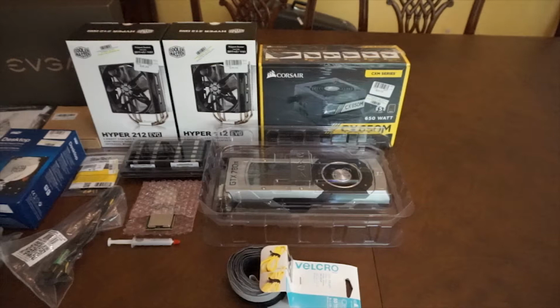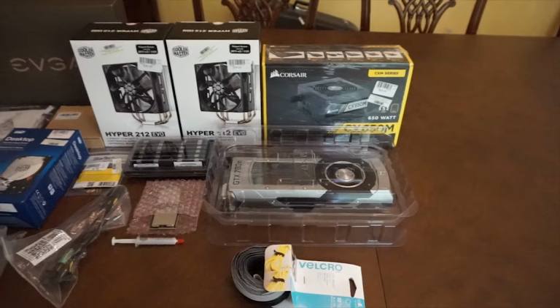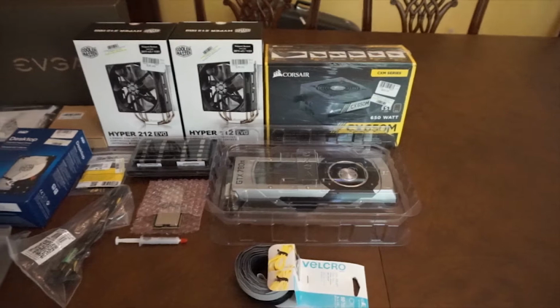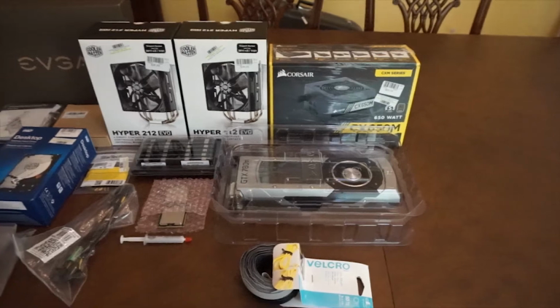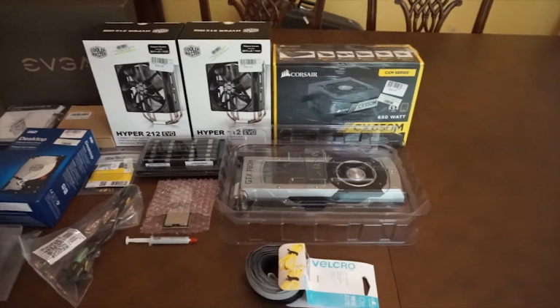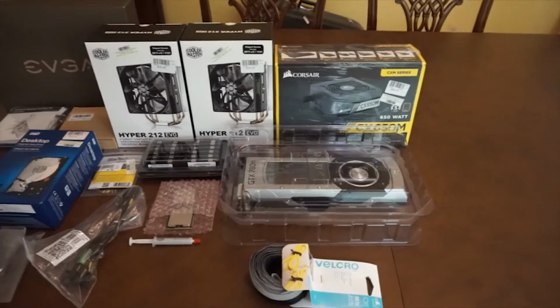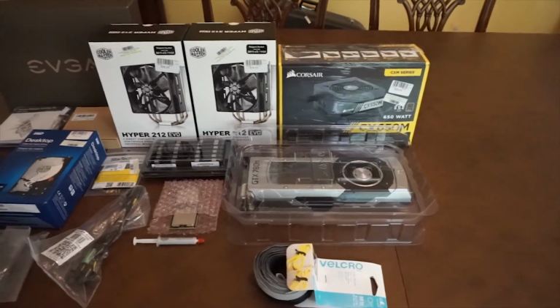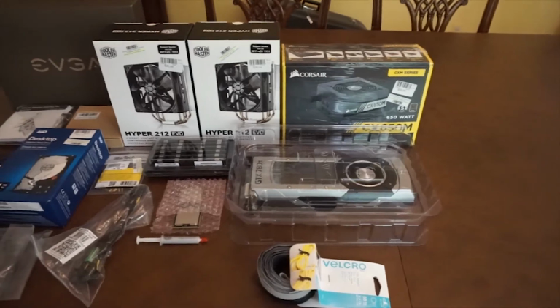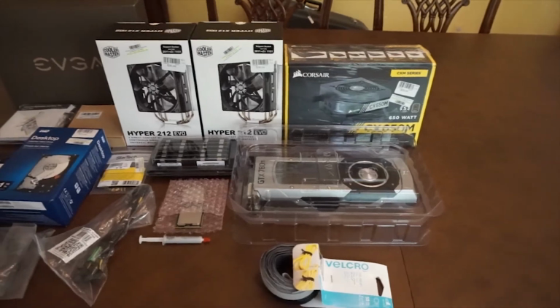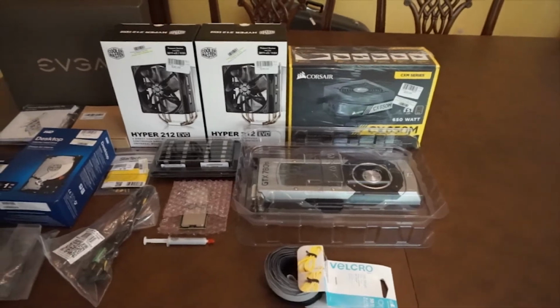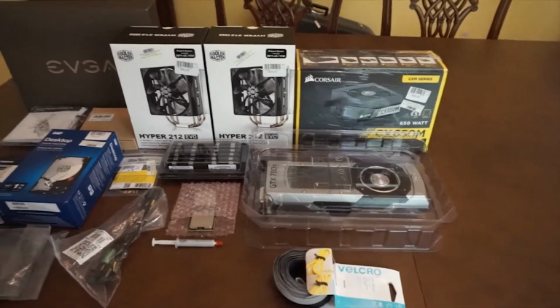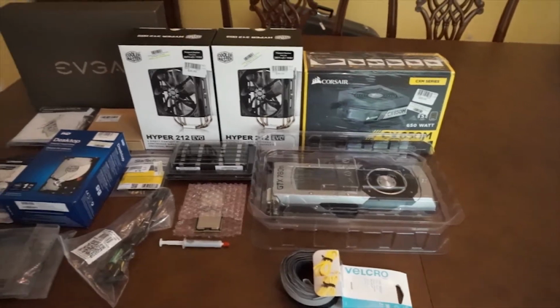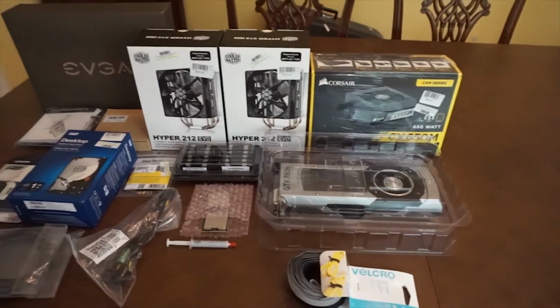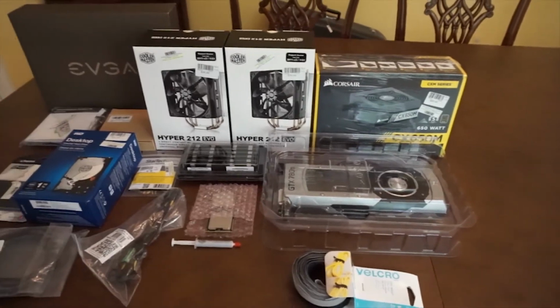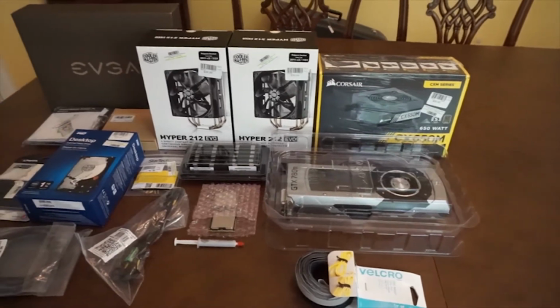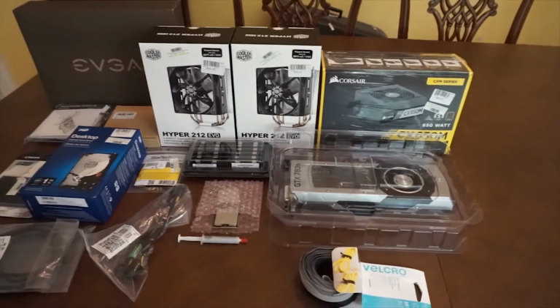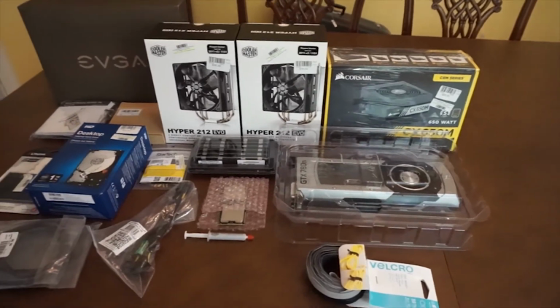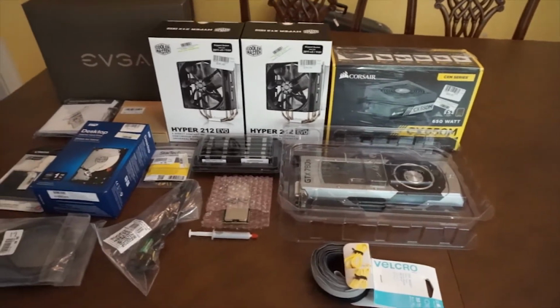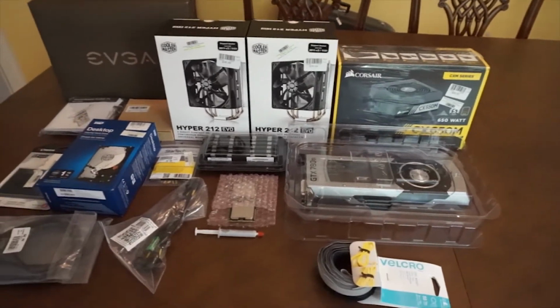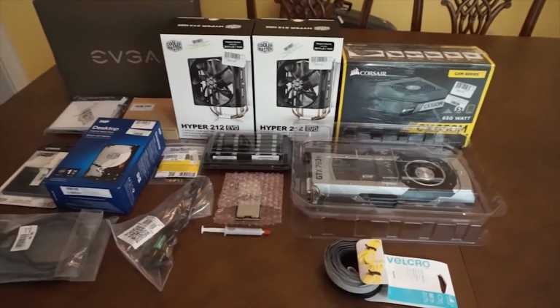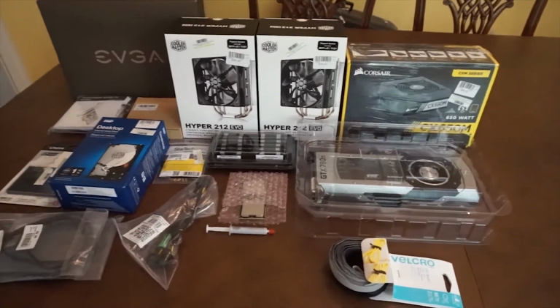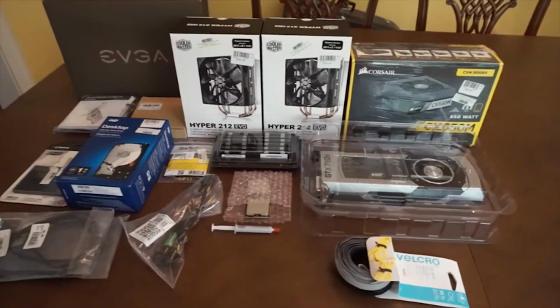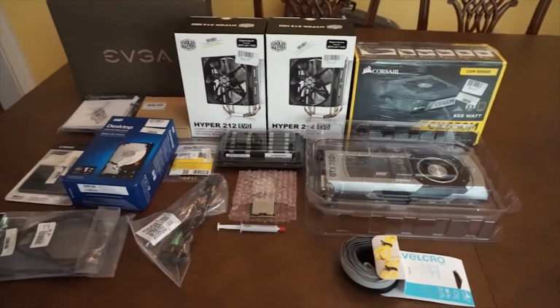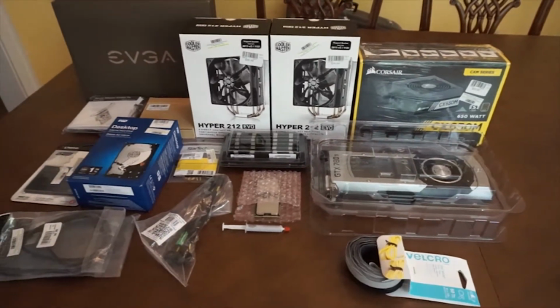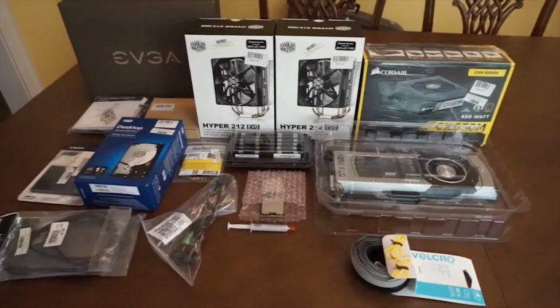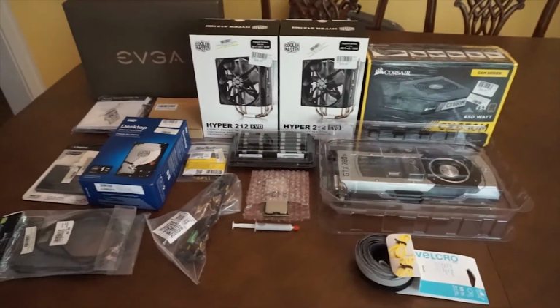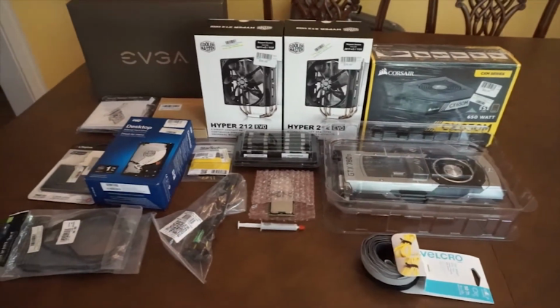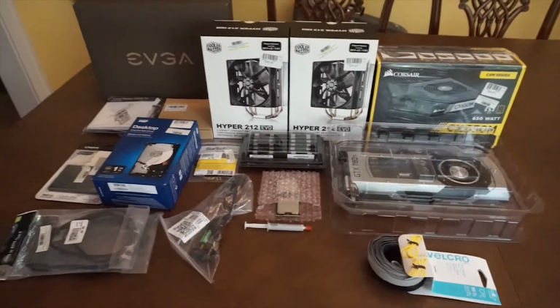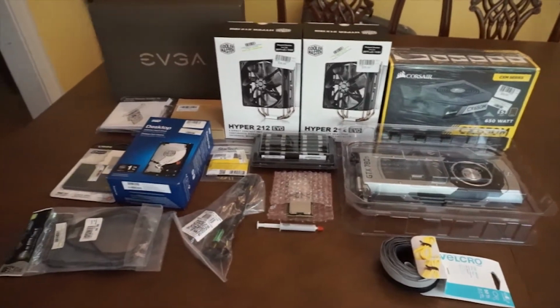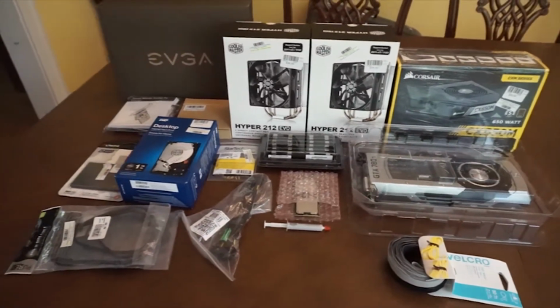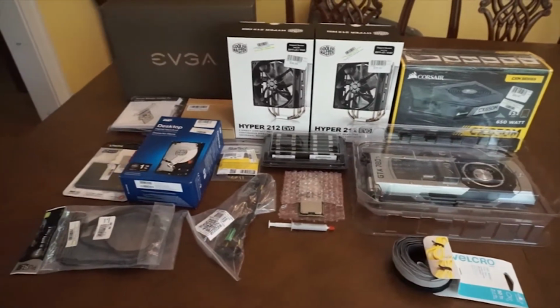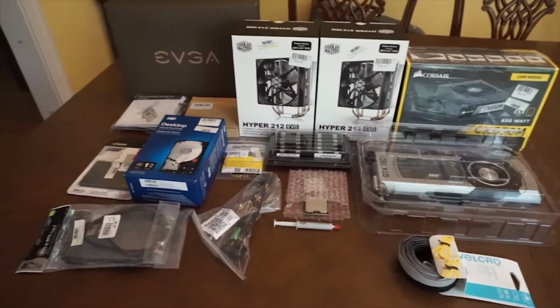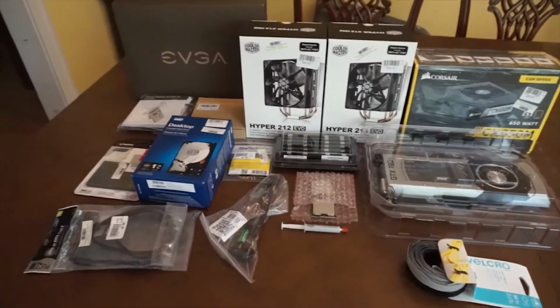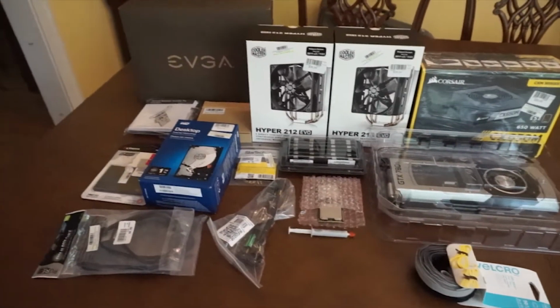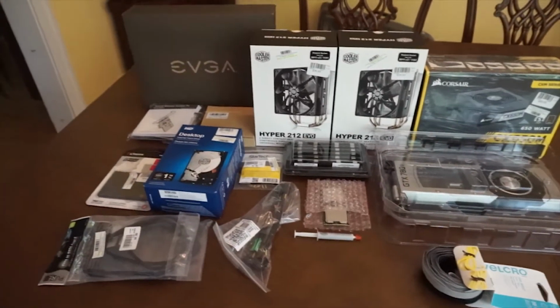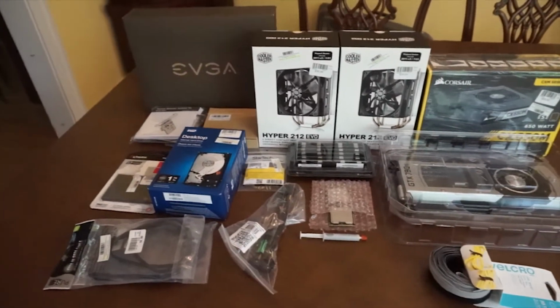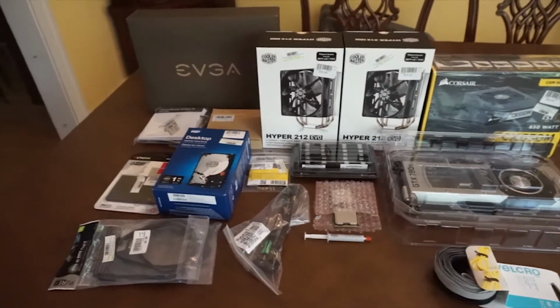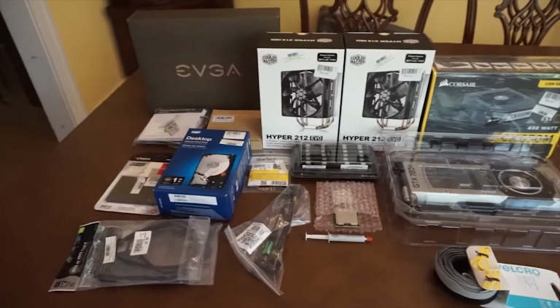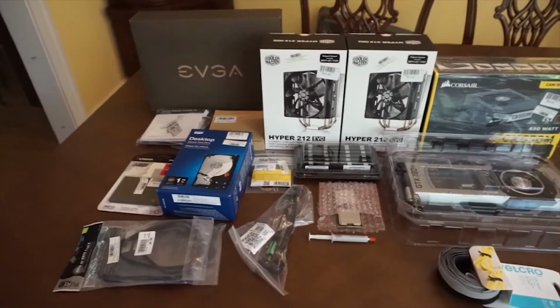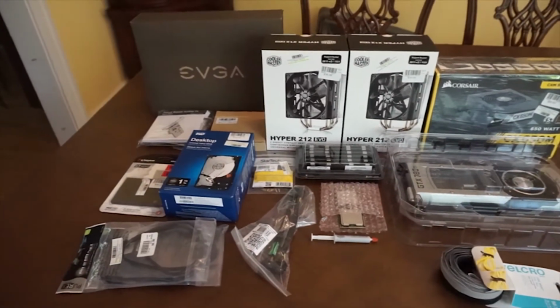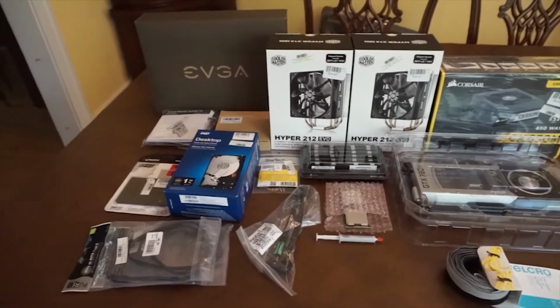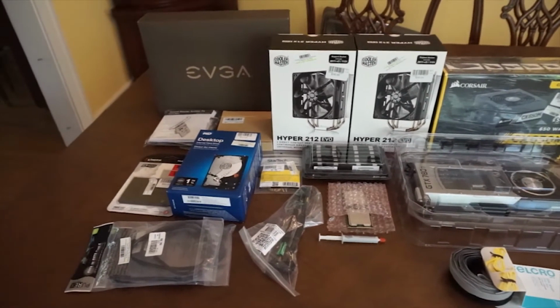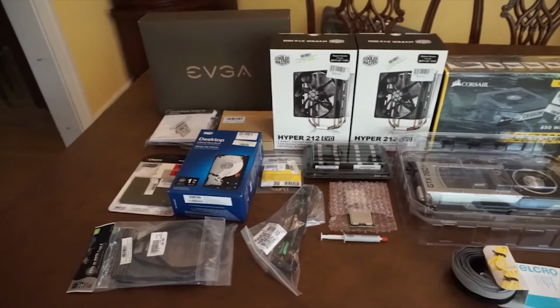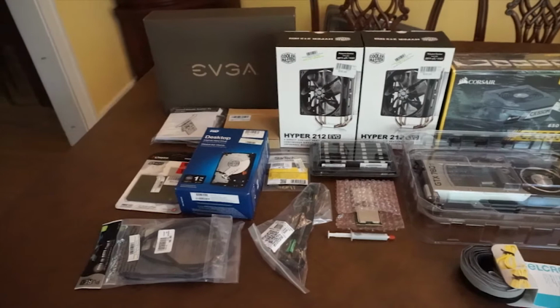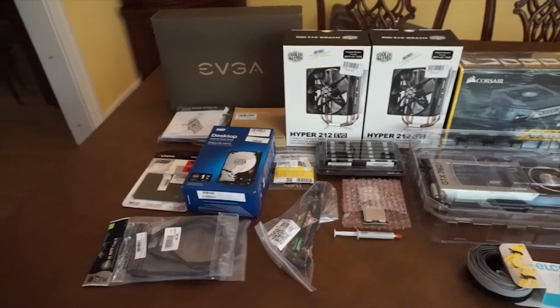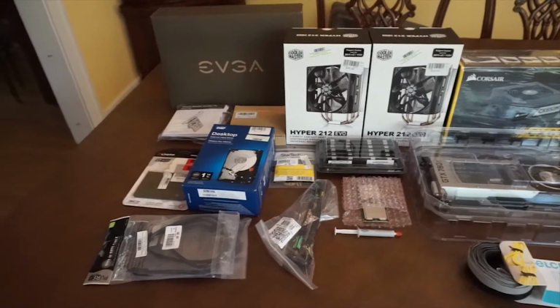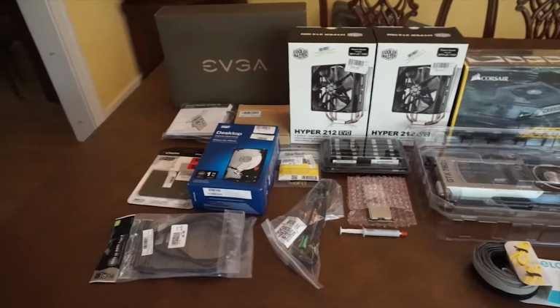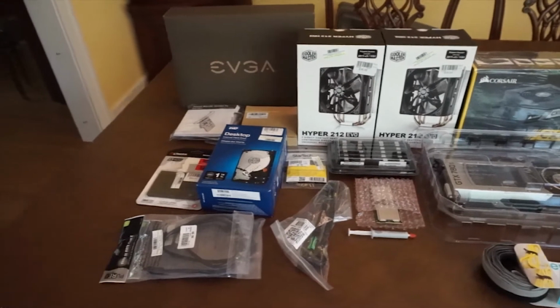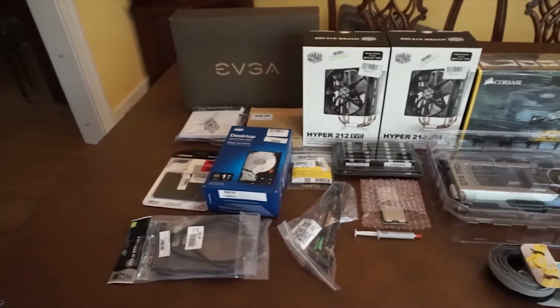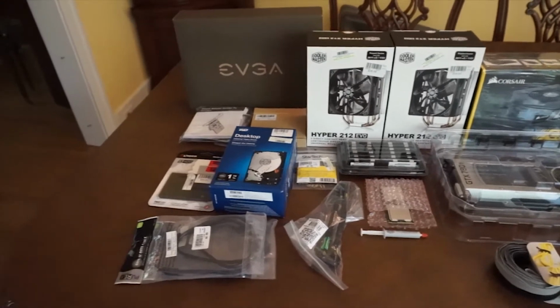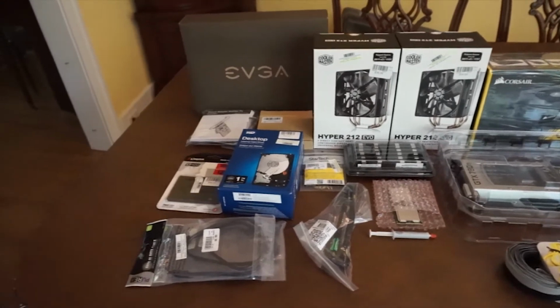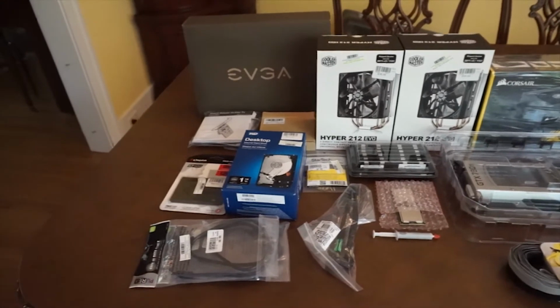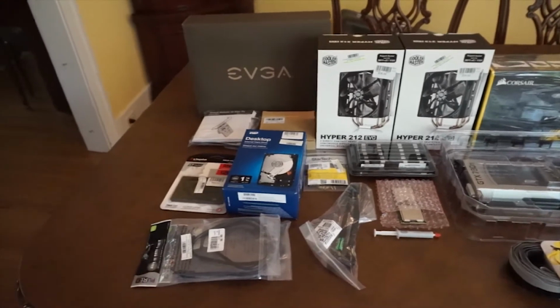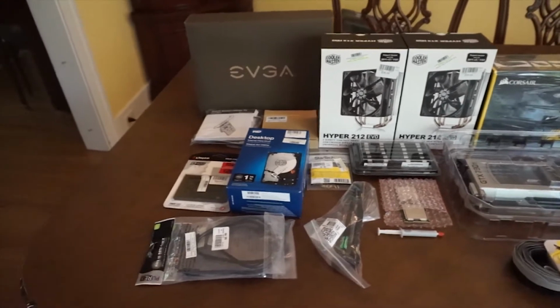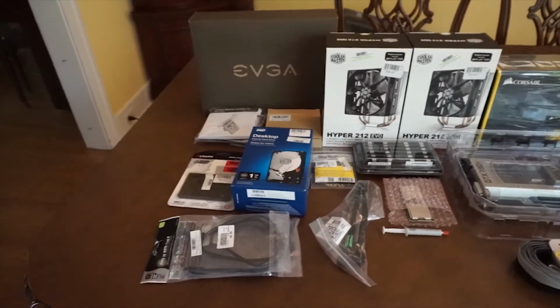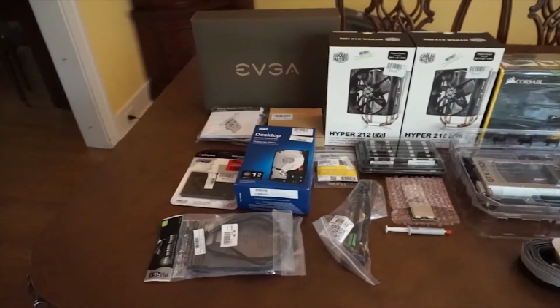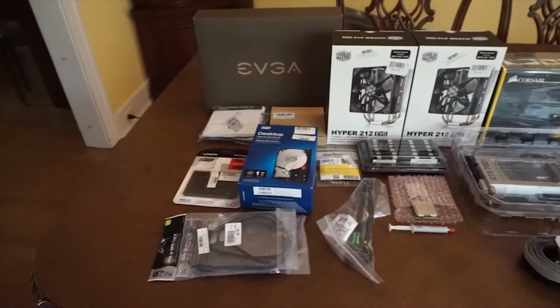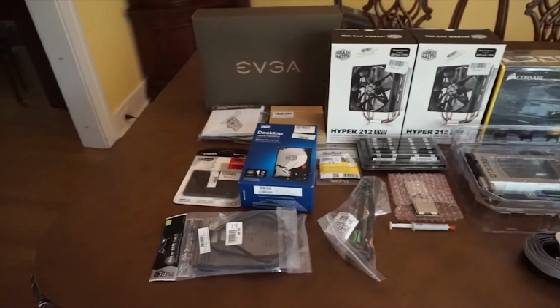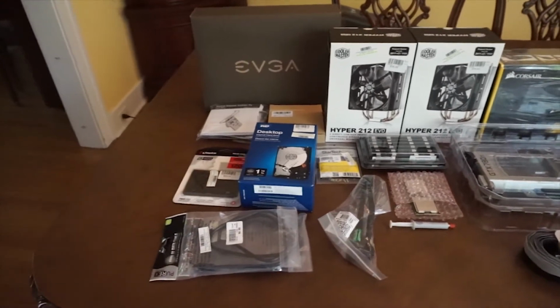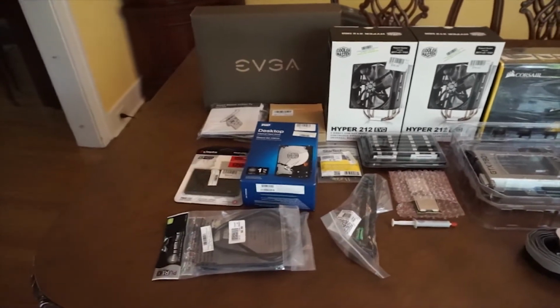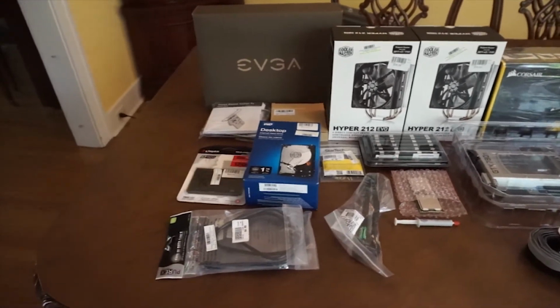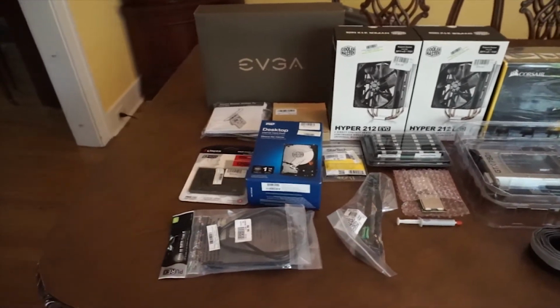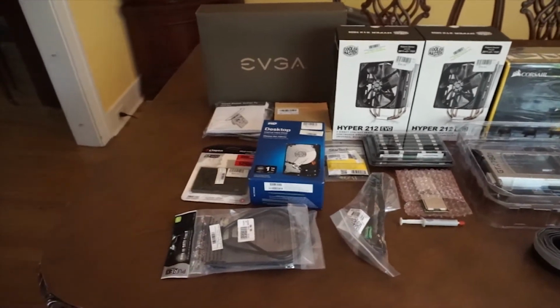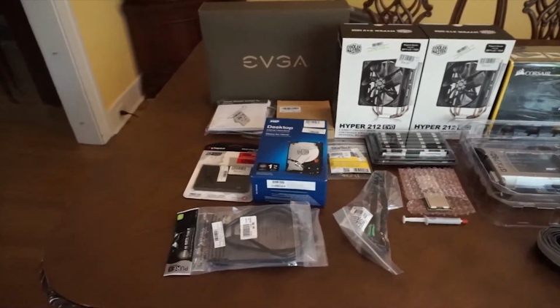Greetings everyone, today we're going to be building an epic 12 core gaming PC and workstation. Let's get started.